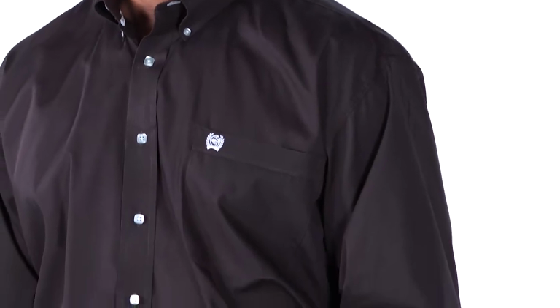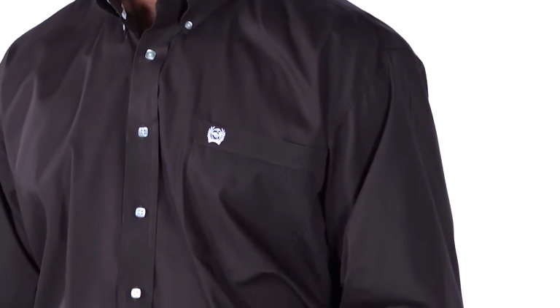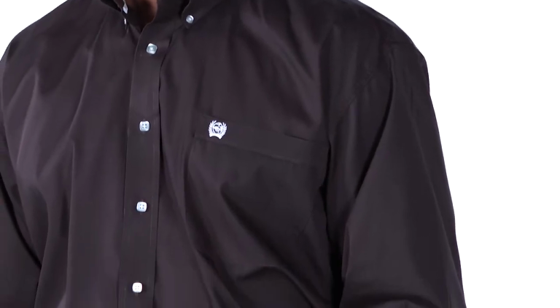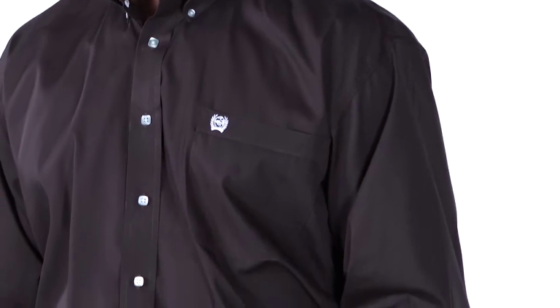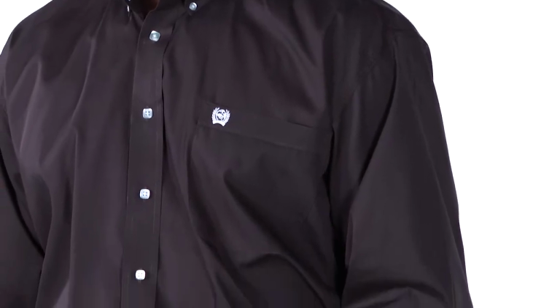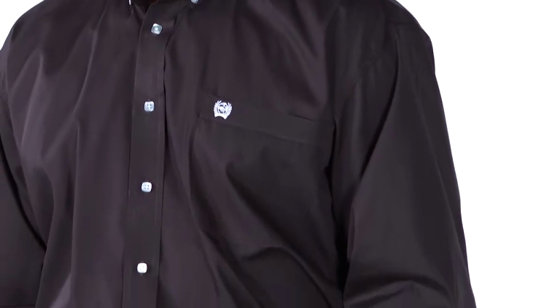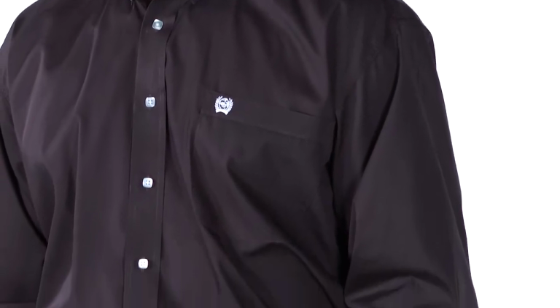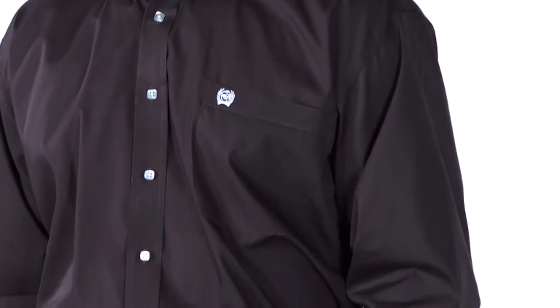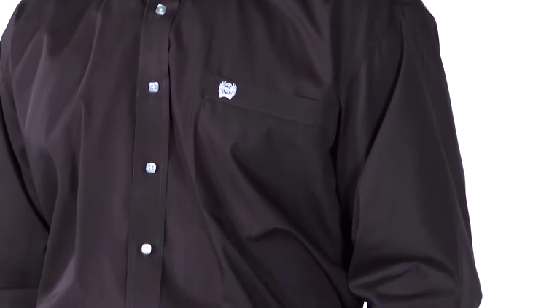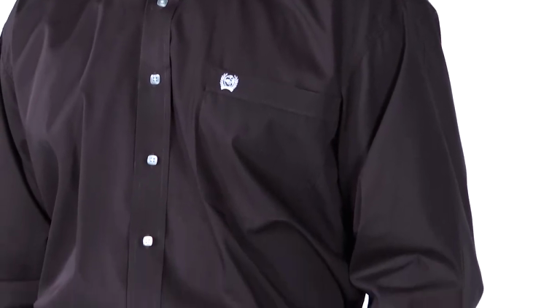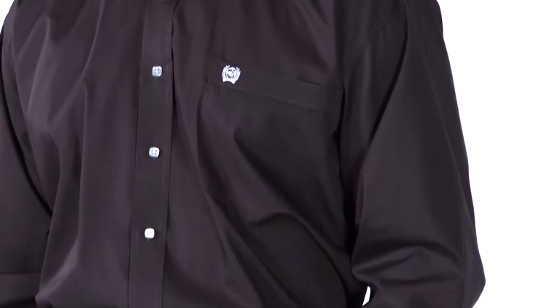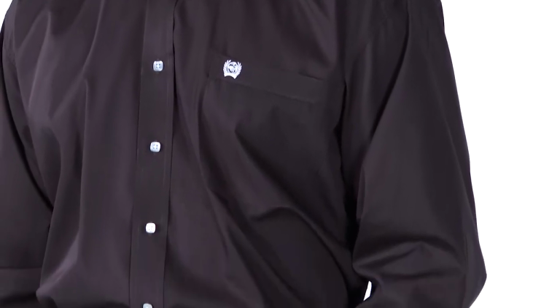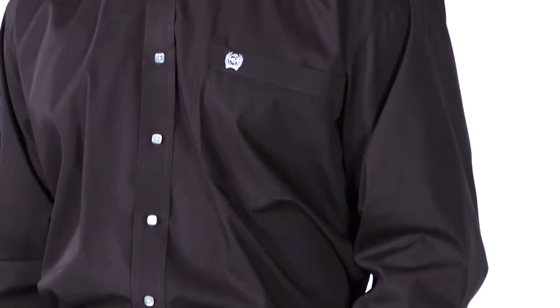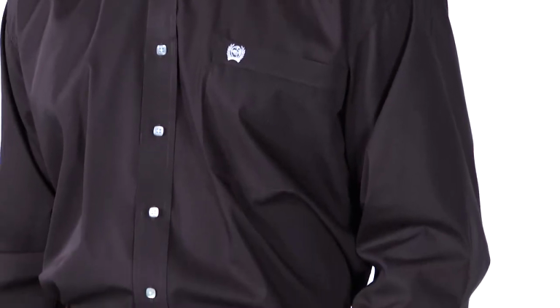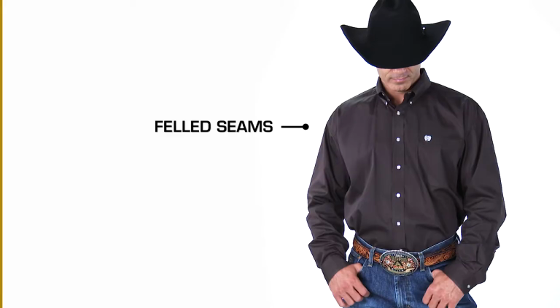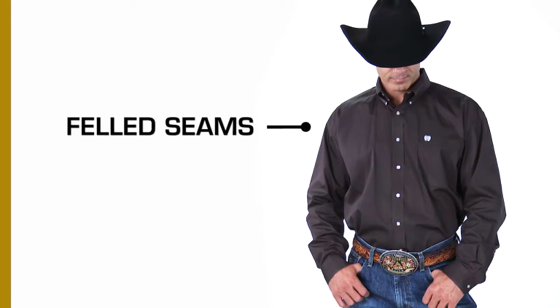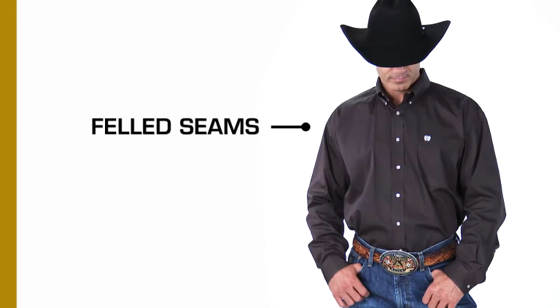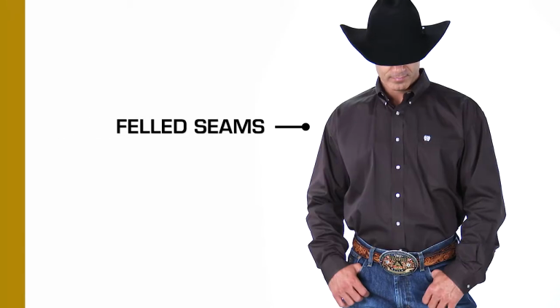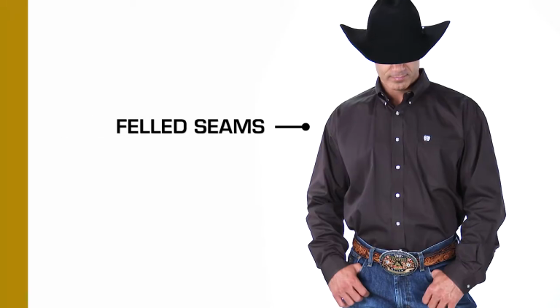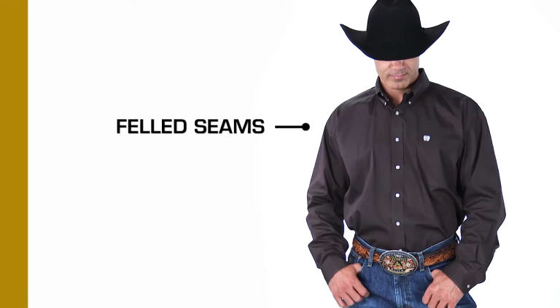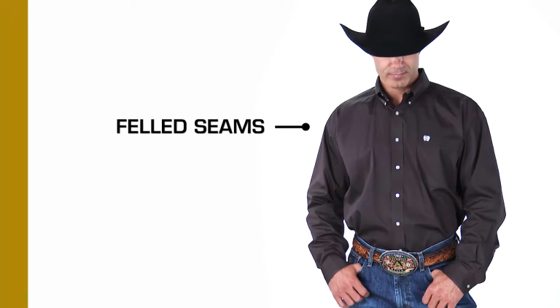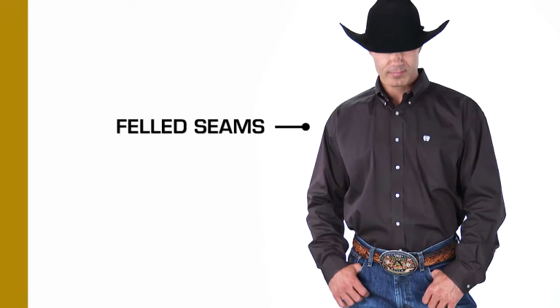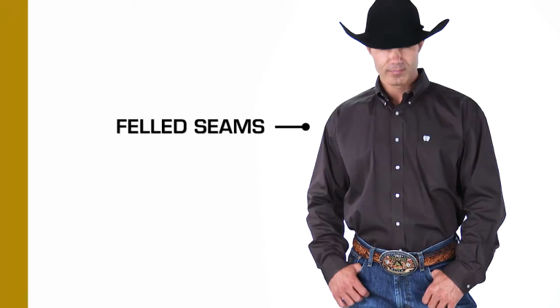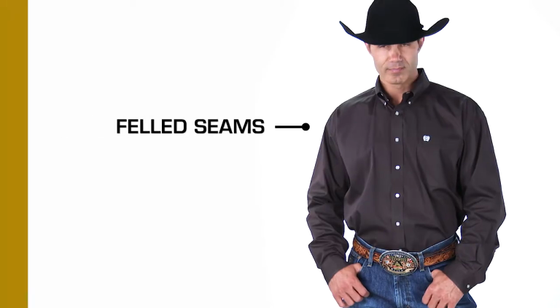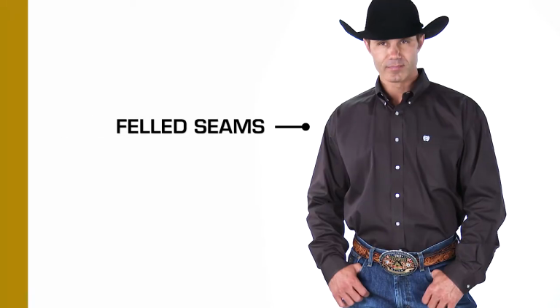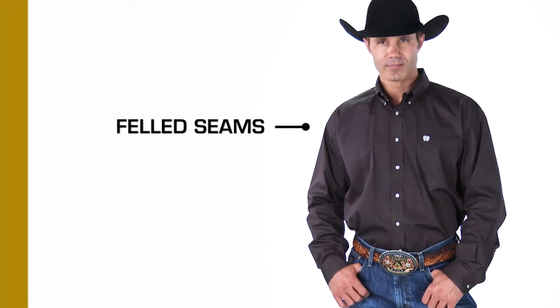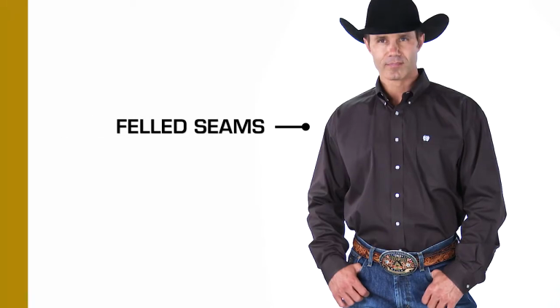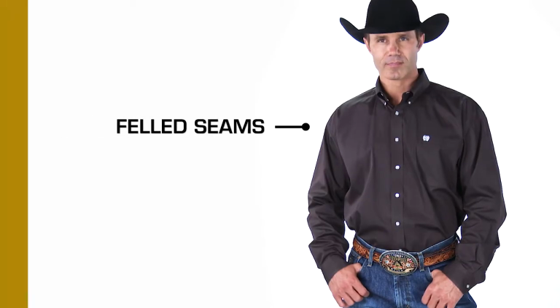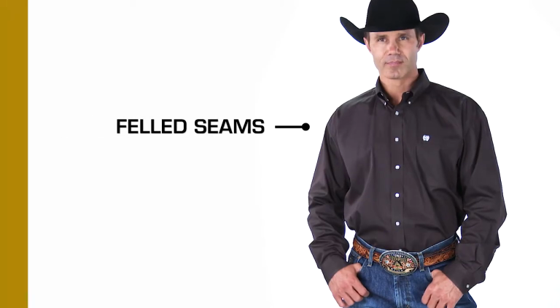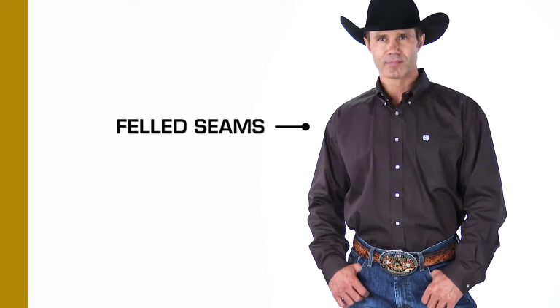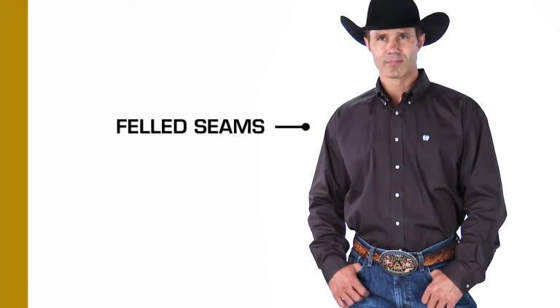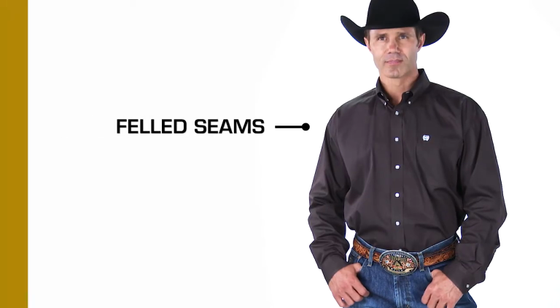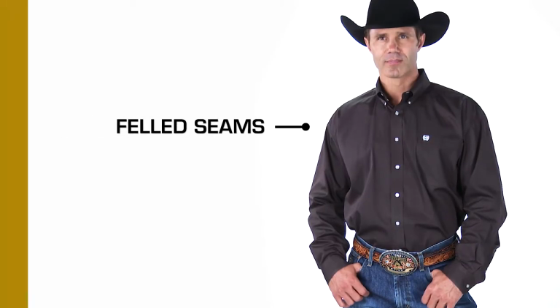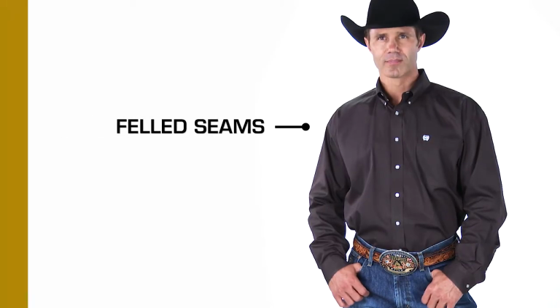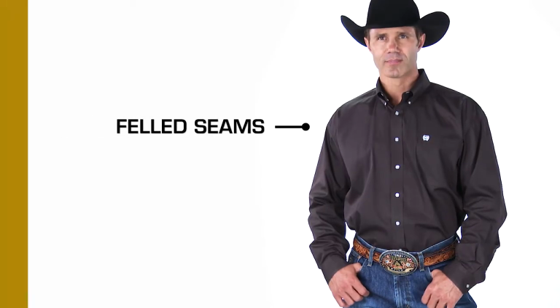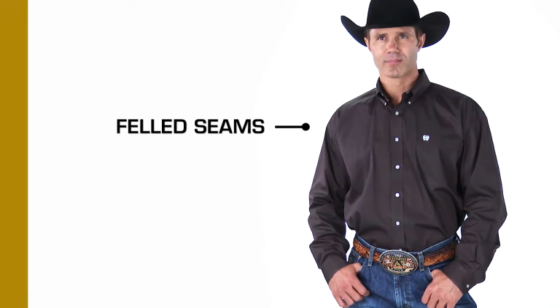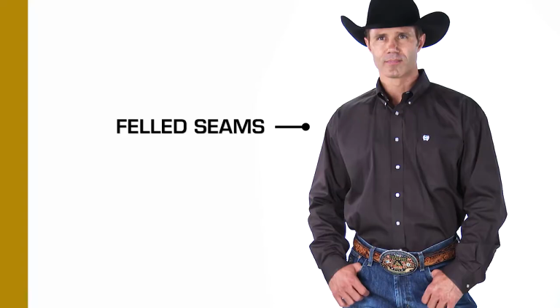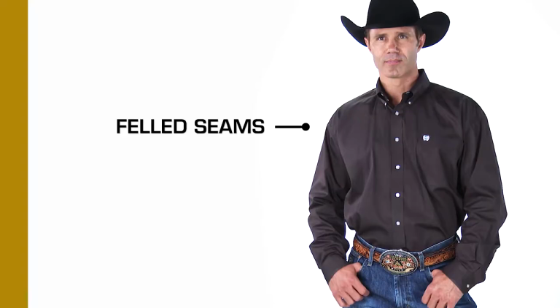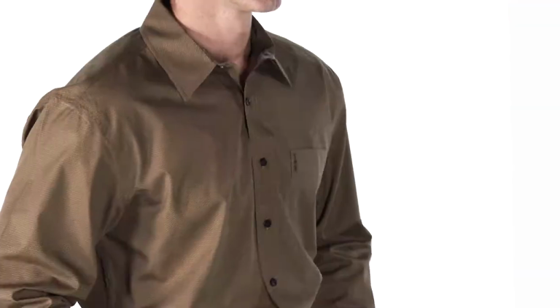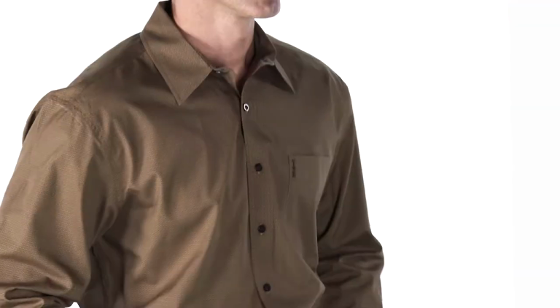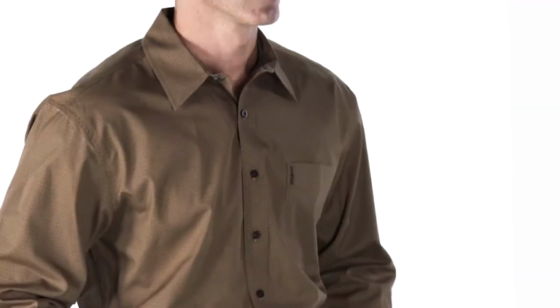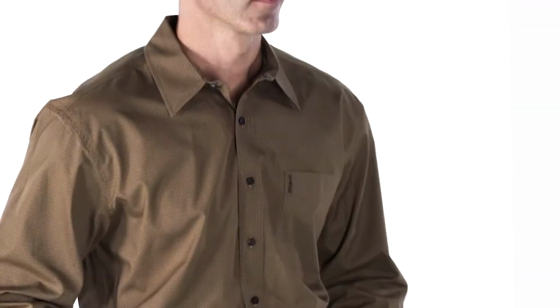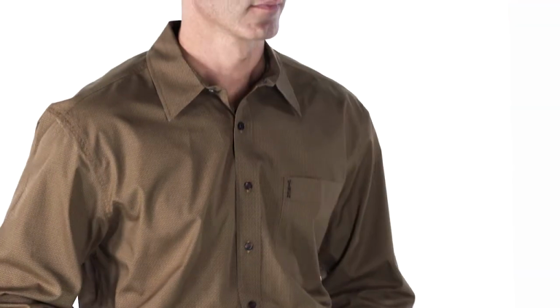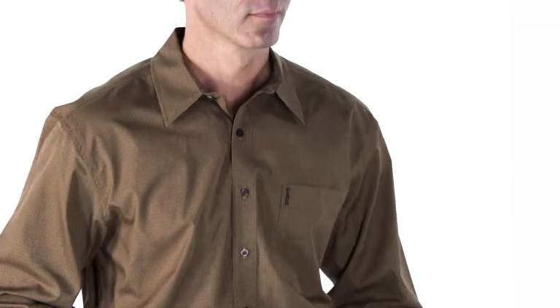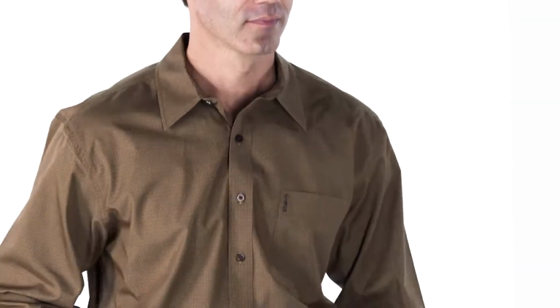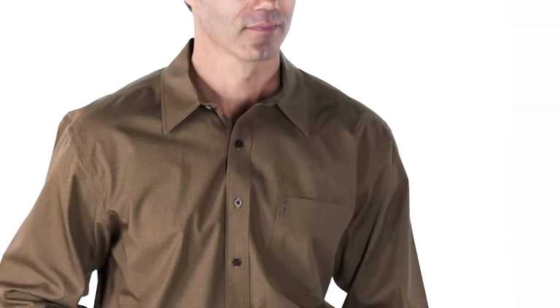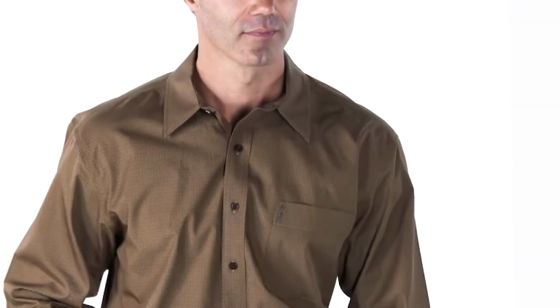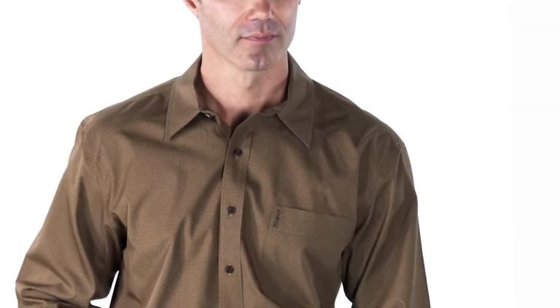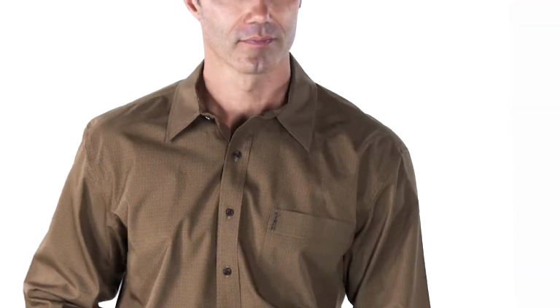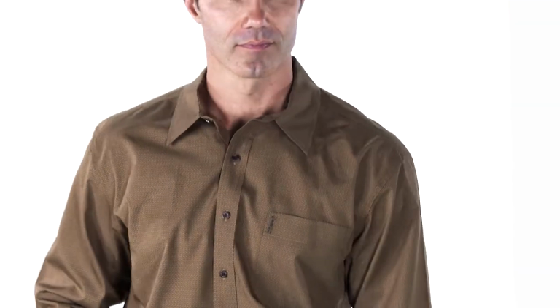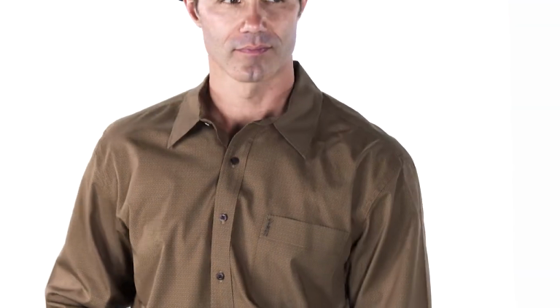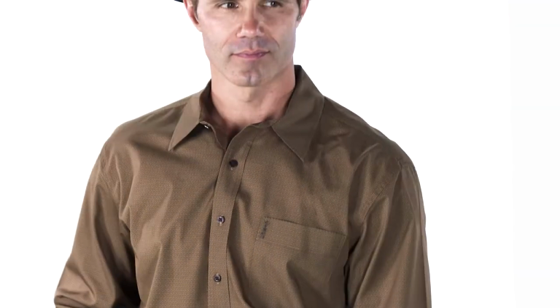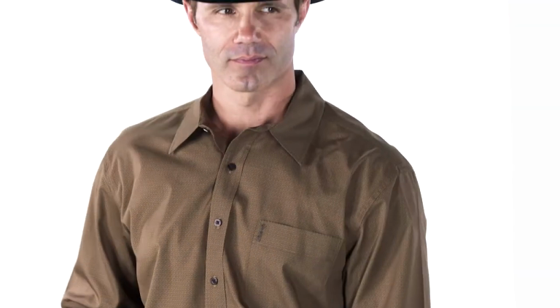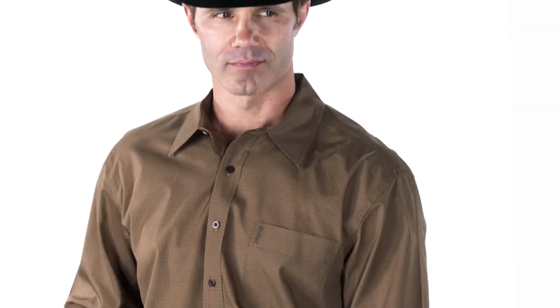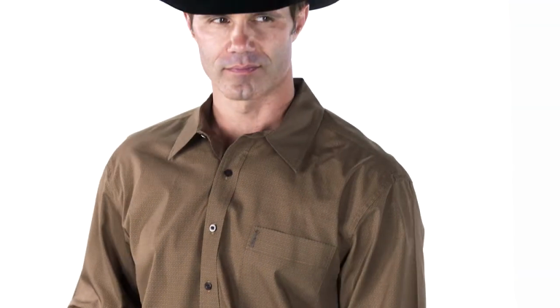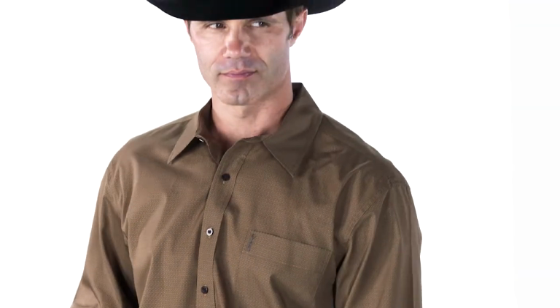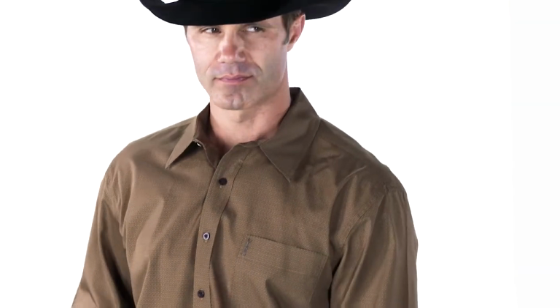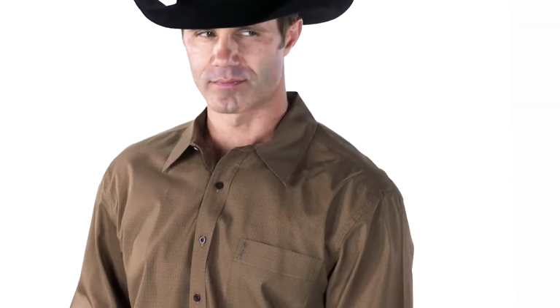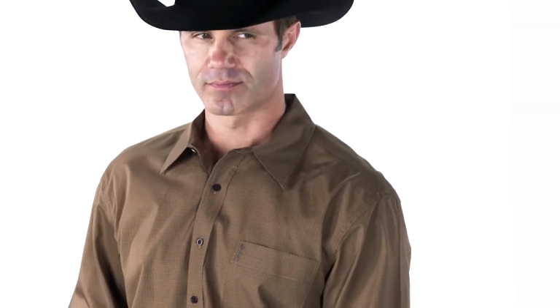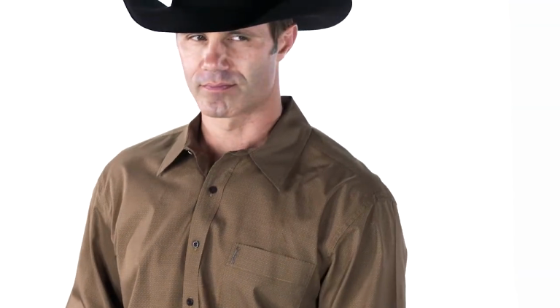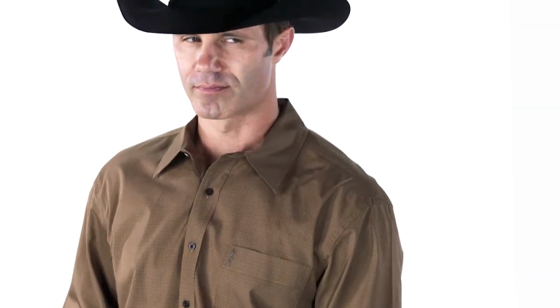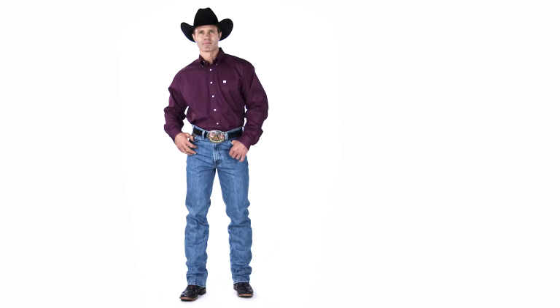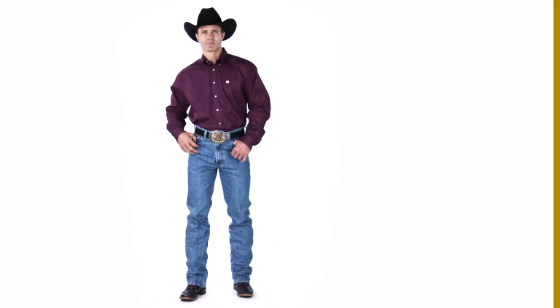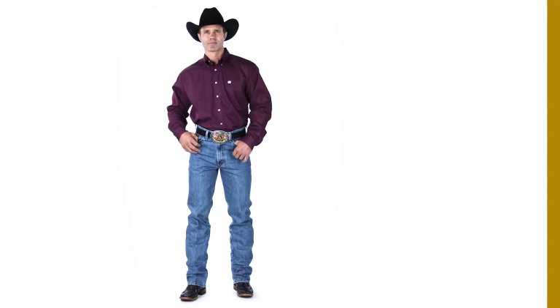As with our denim, Cinch shirts are also constructed with felled seams, which last longer and hold up better at the stress points of the shirts.